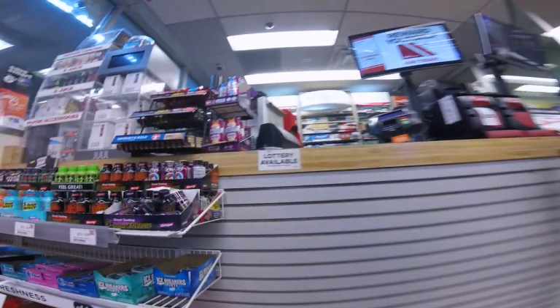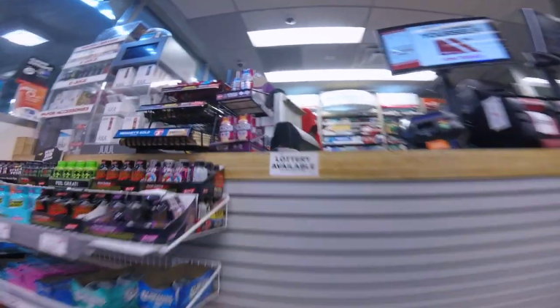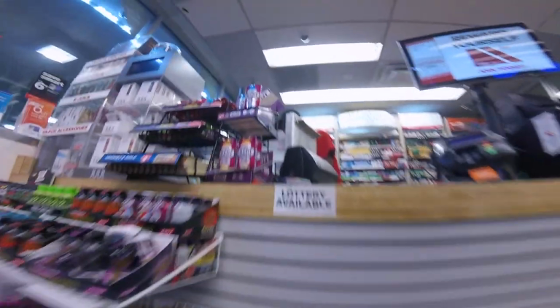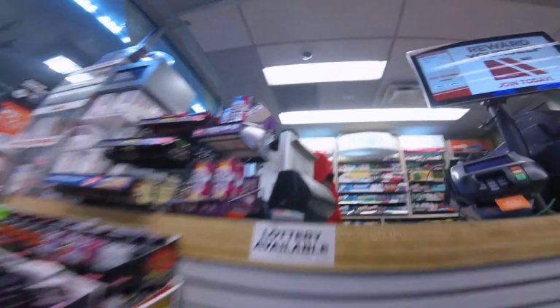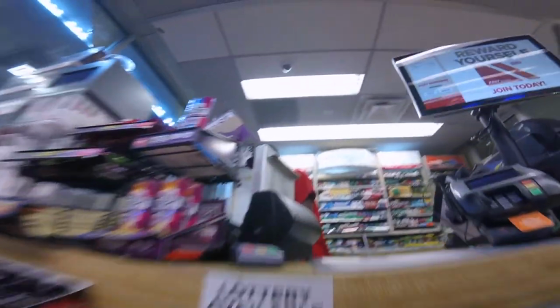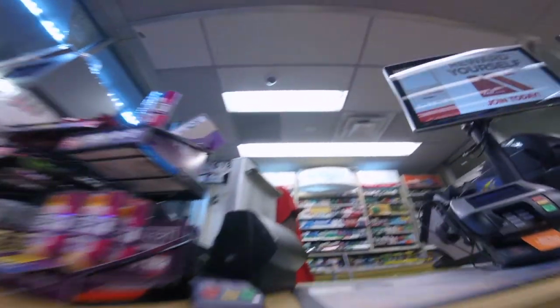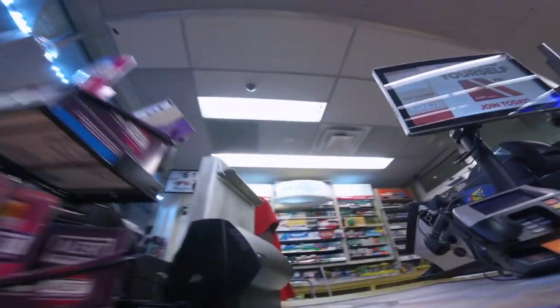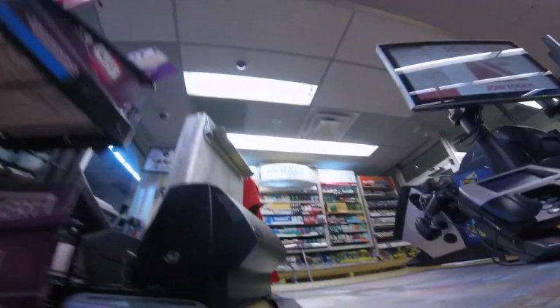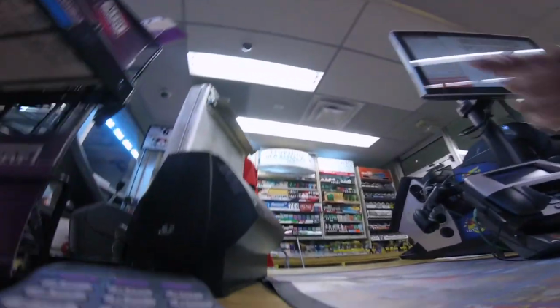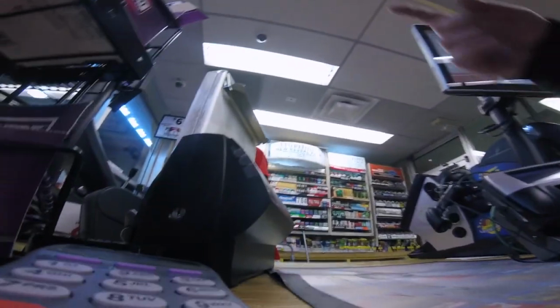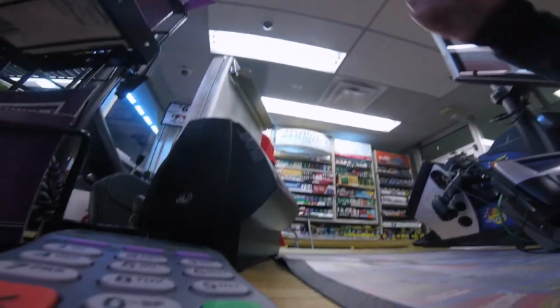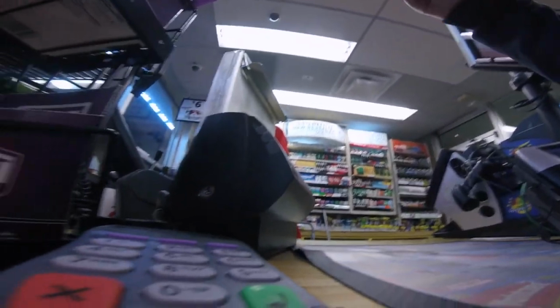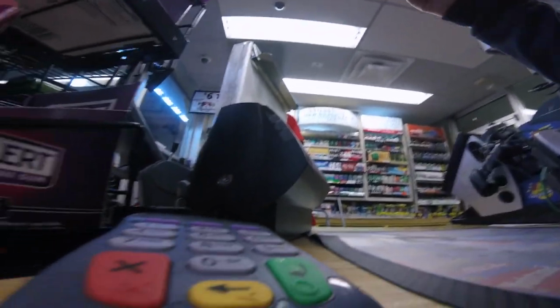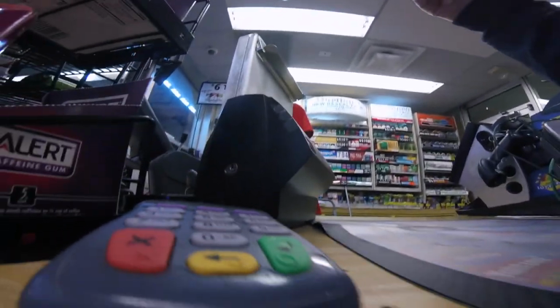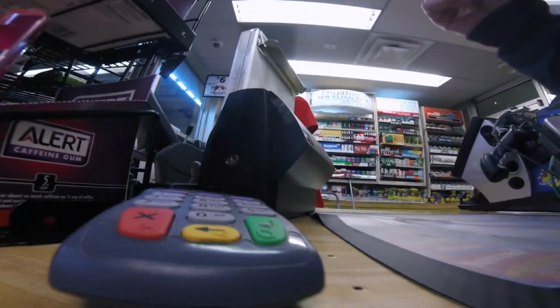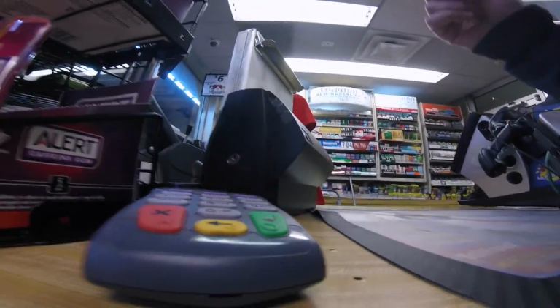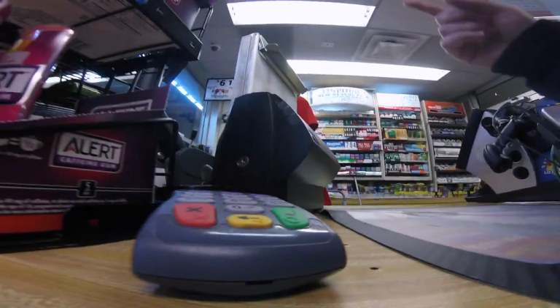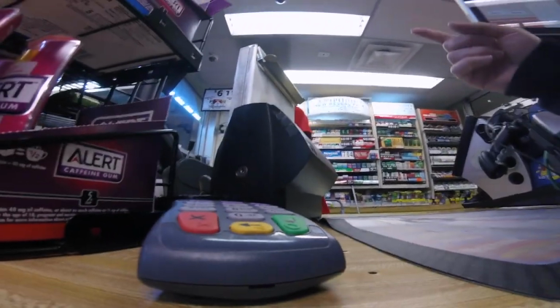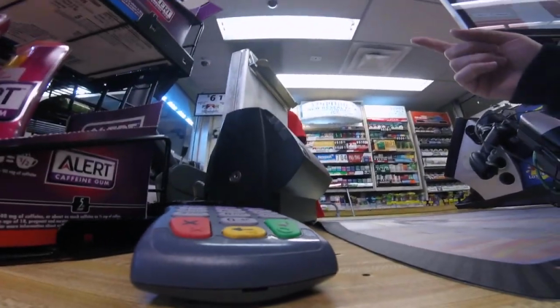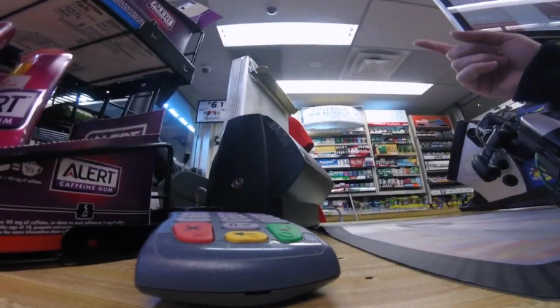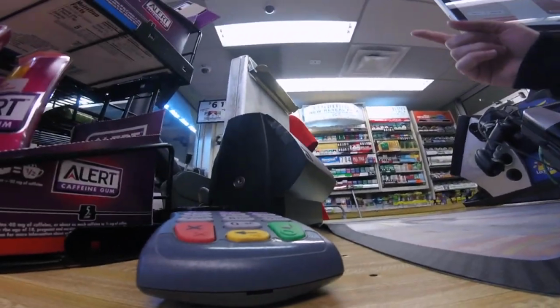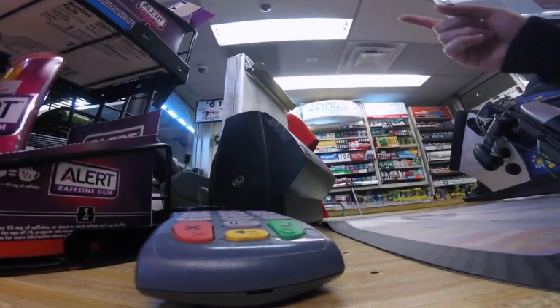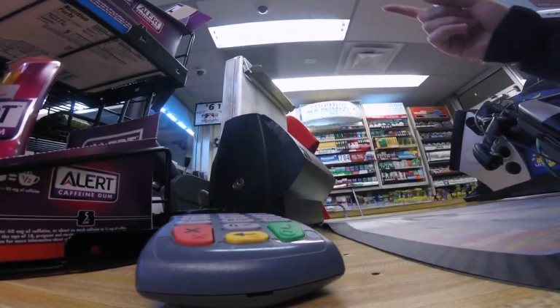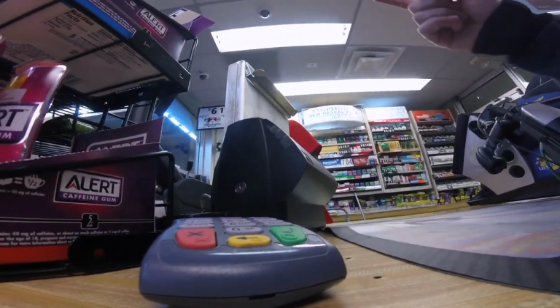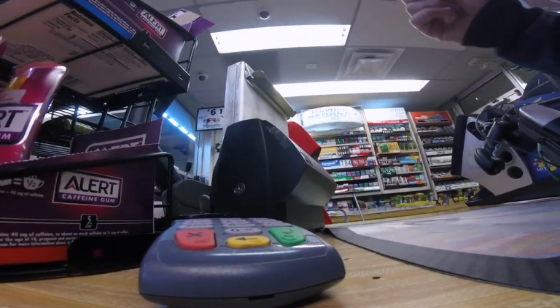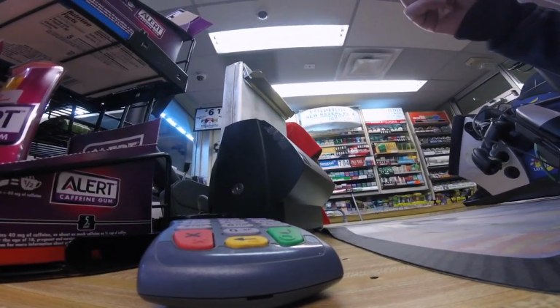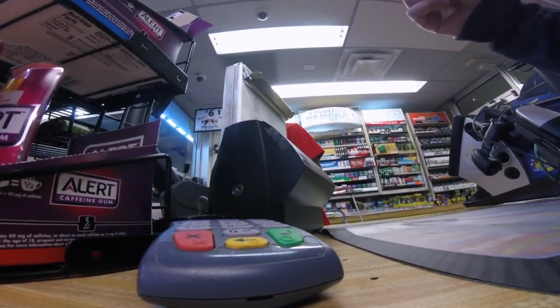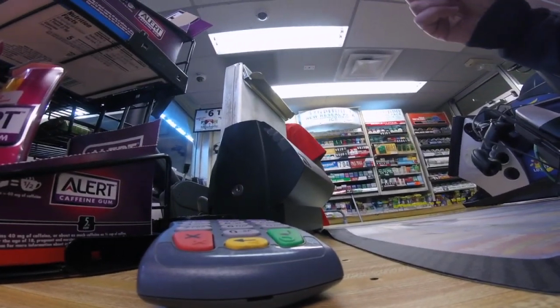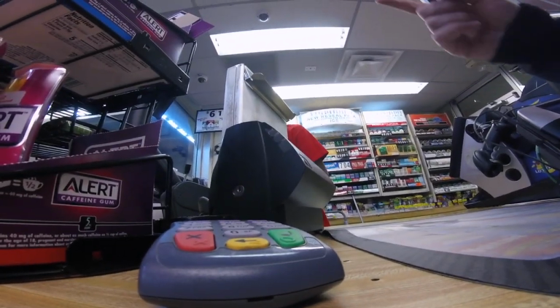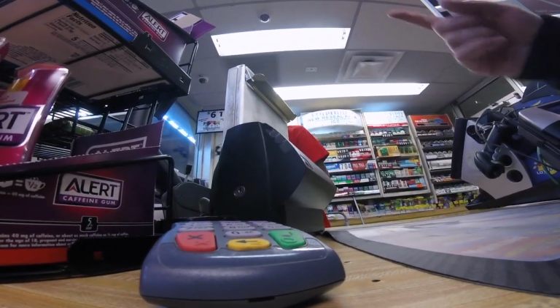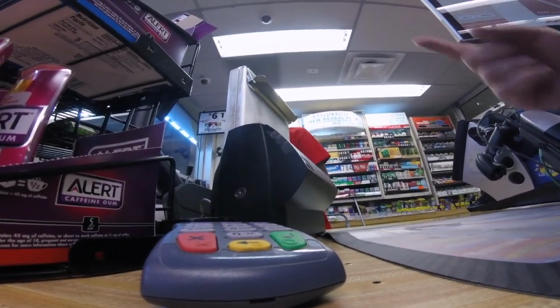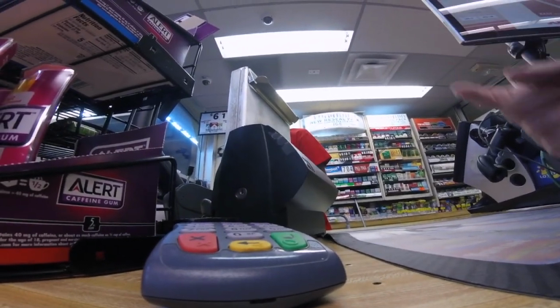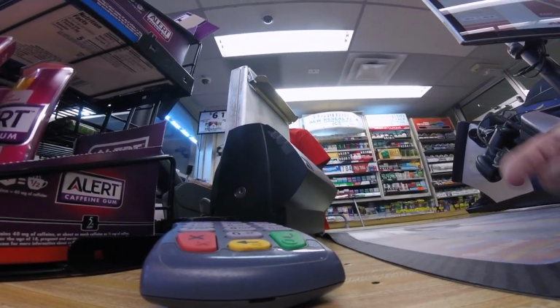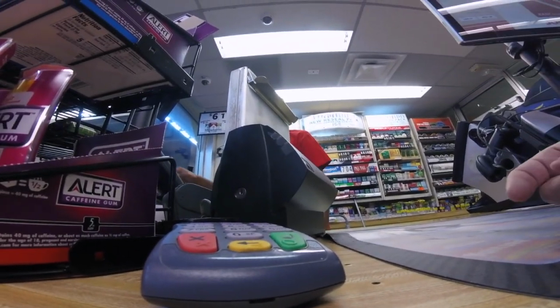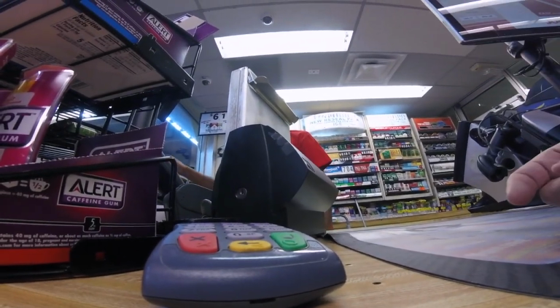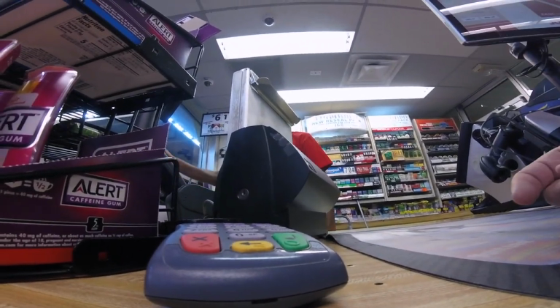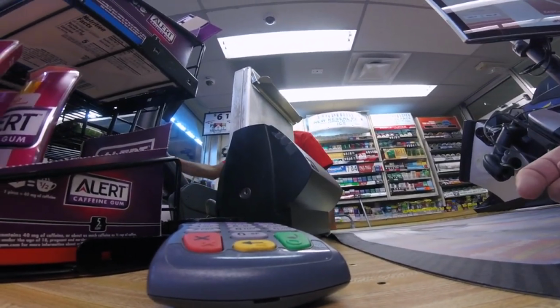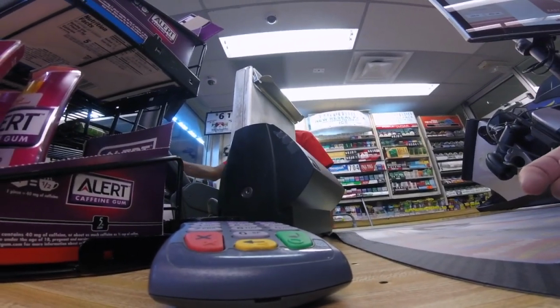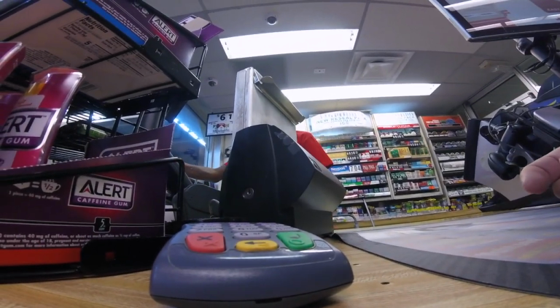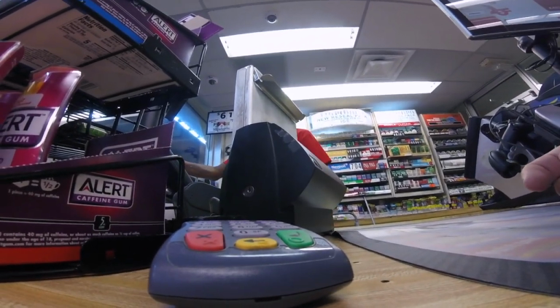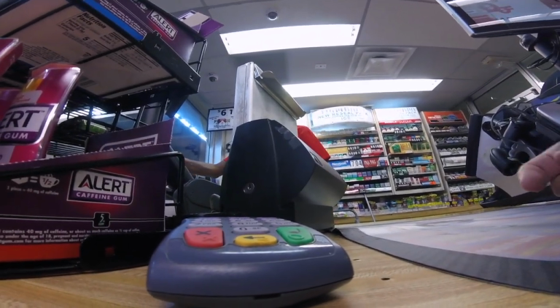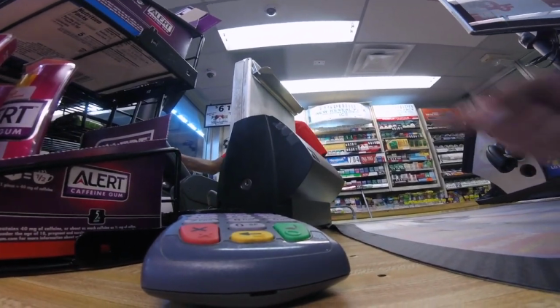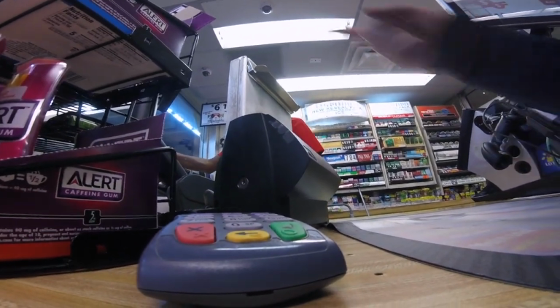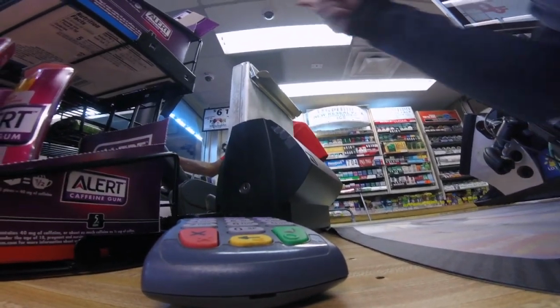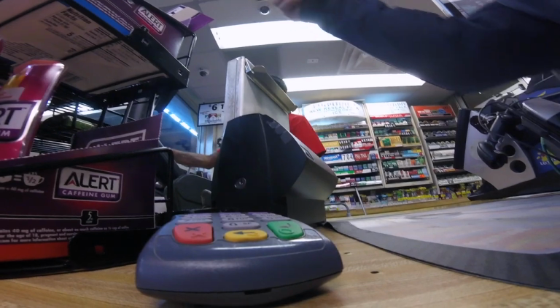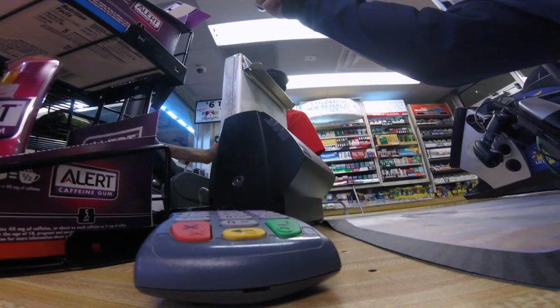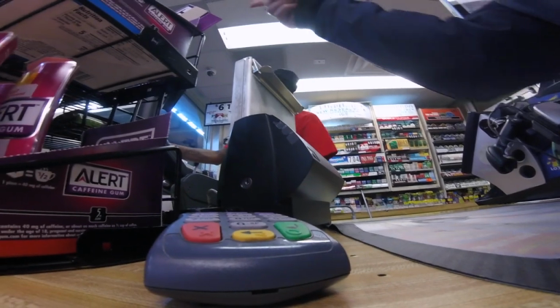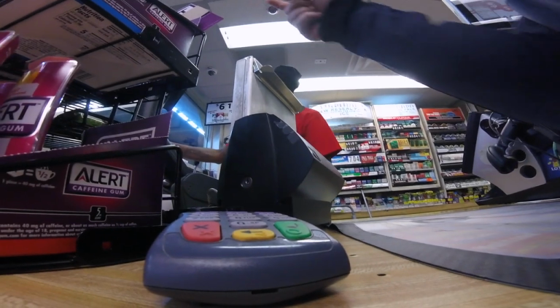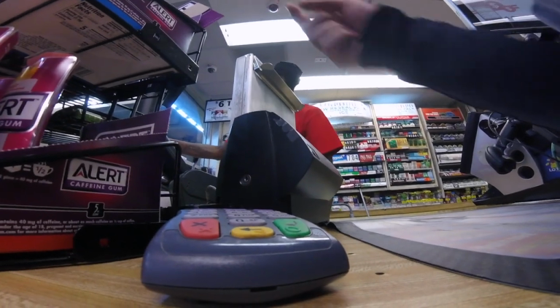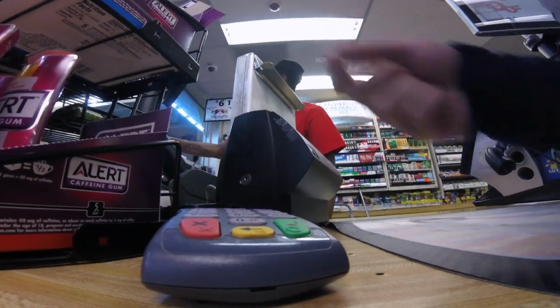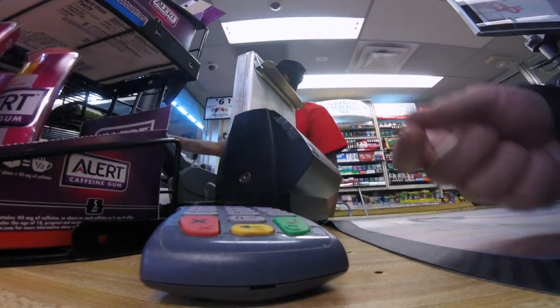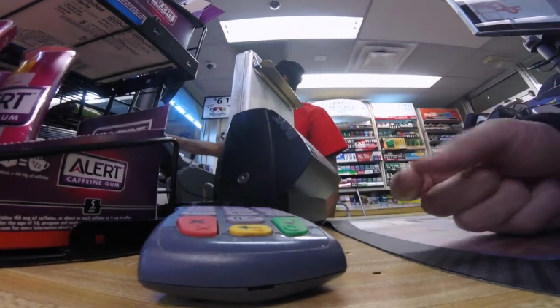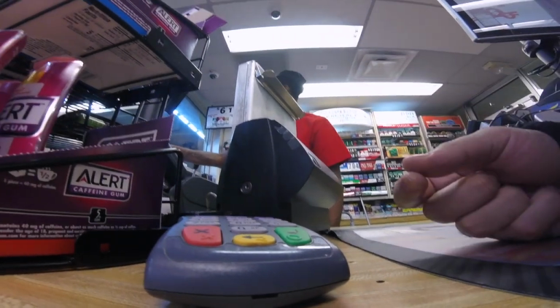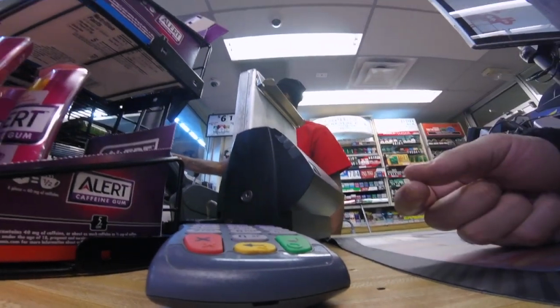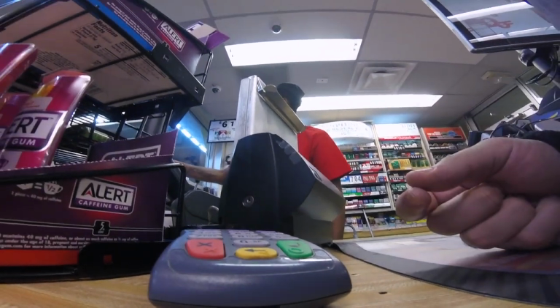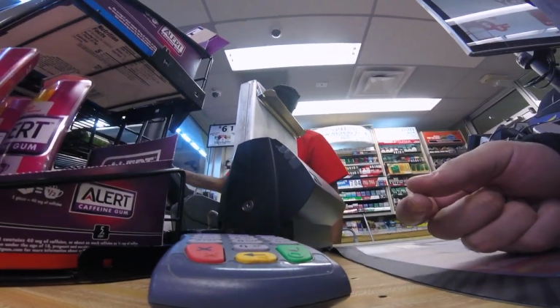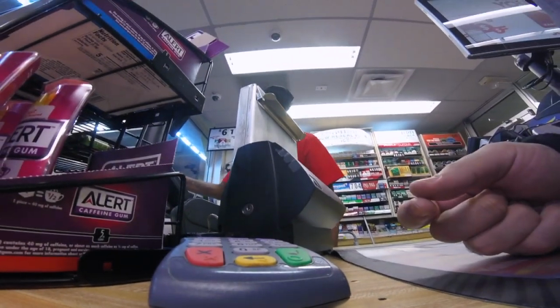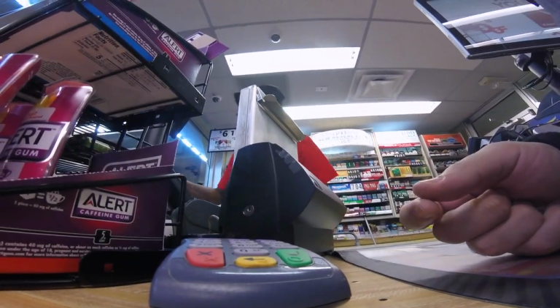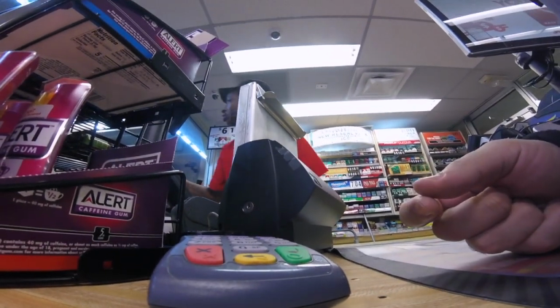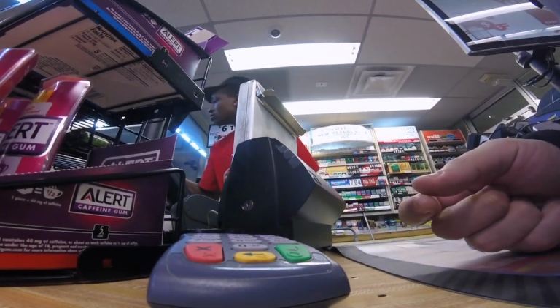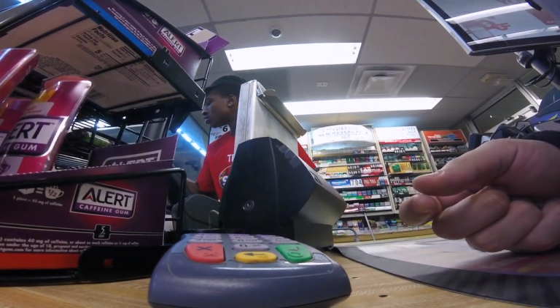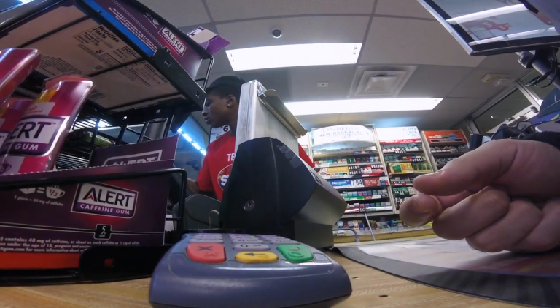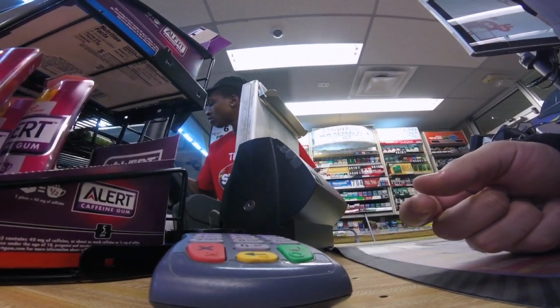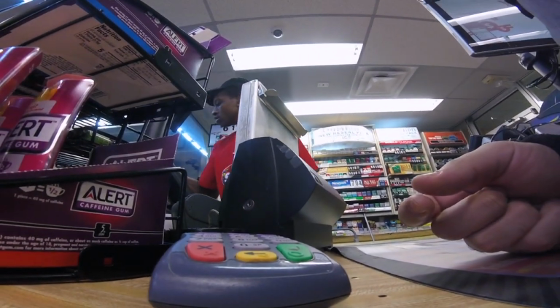At the pump it said you got my receipt. Where's the pump? That truck over there. I see it.